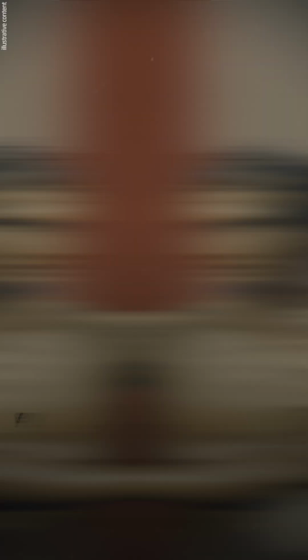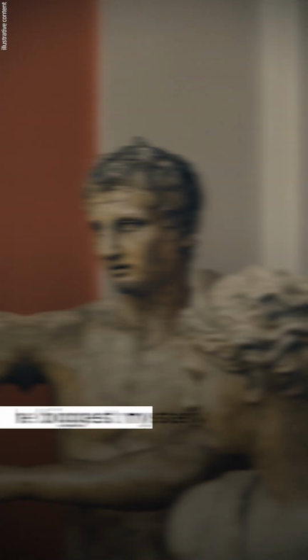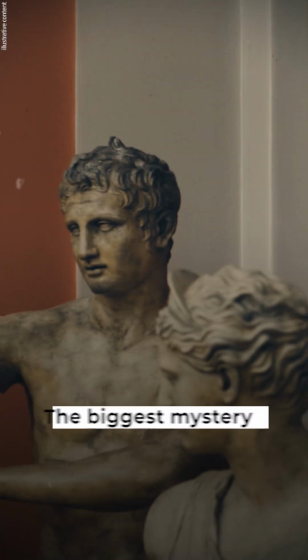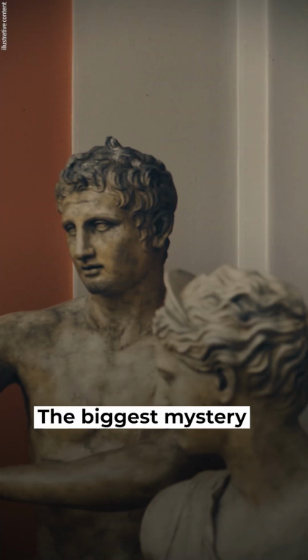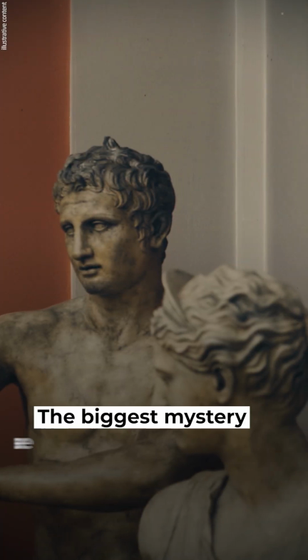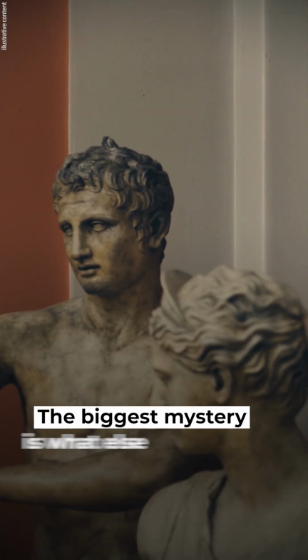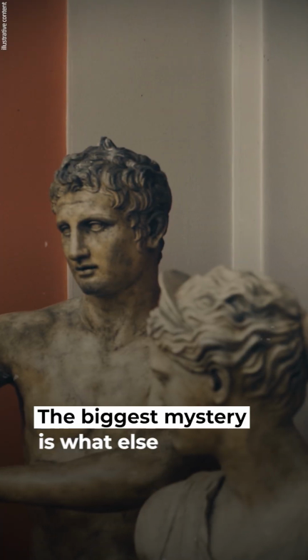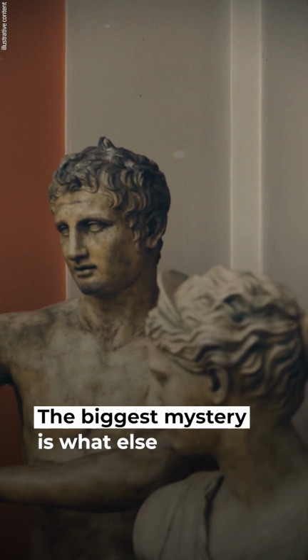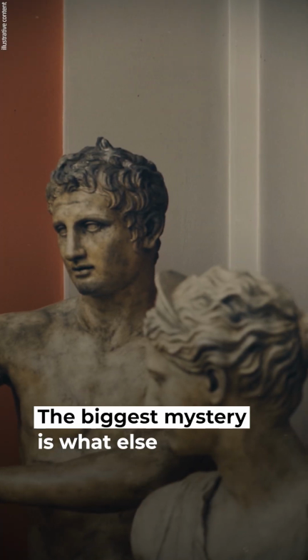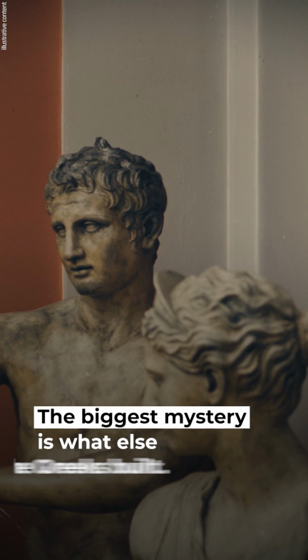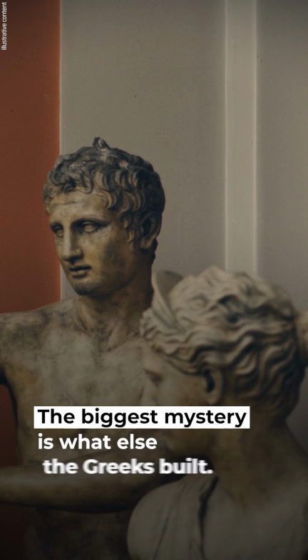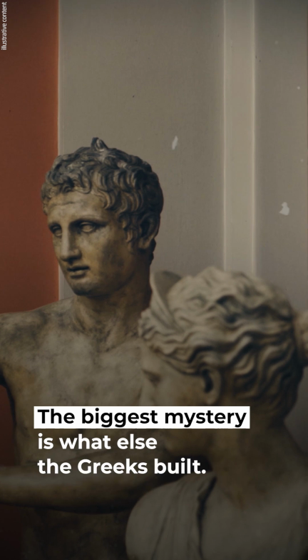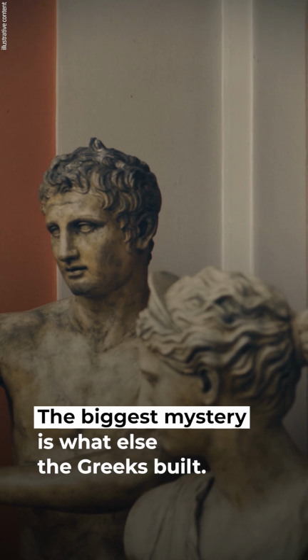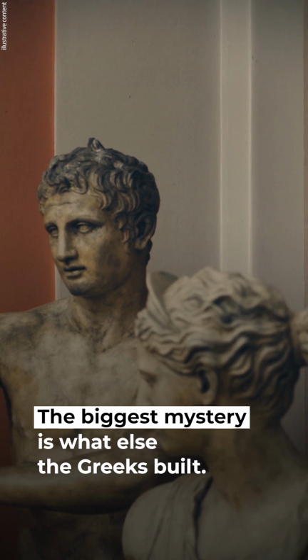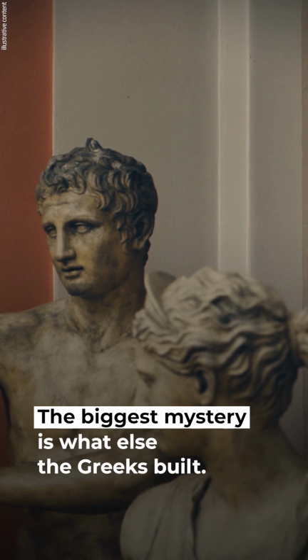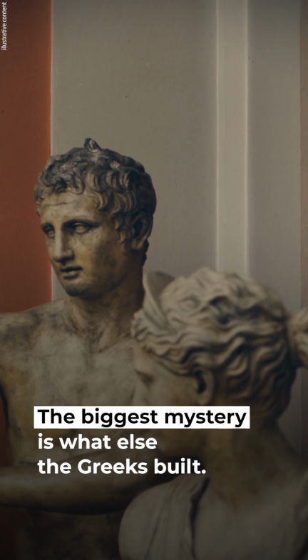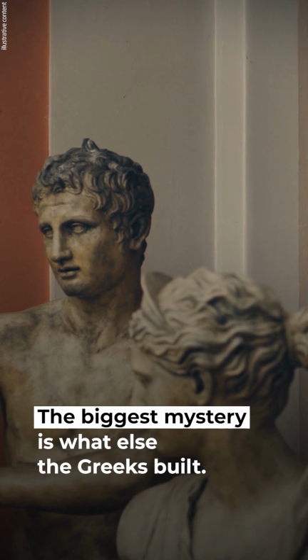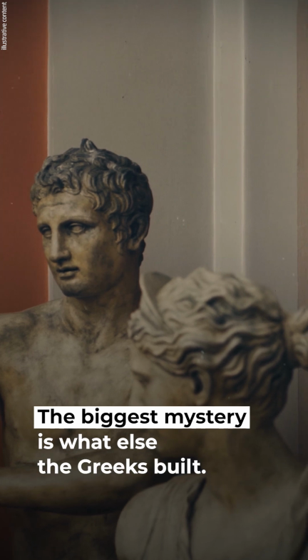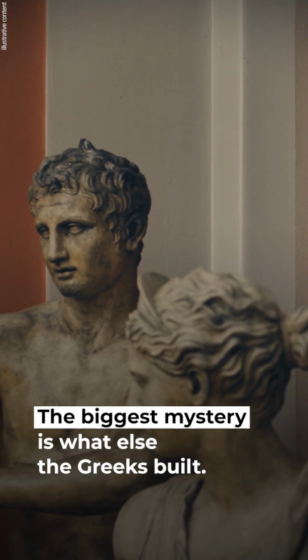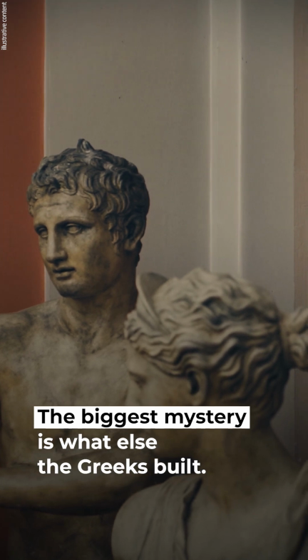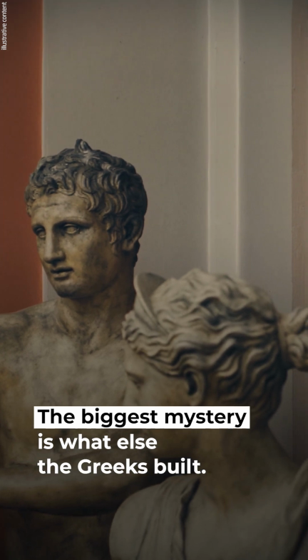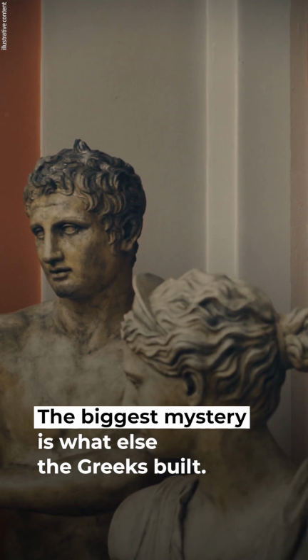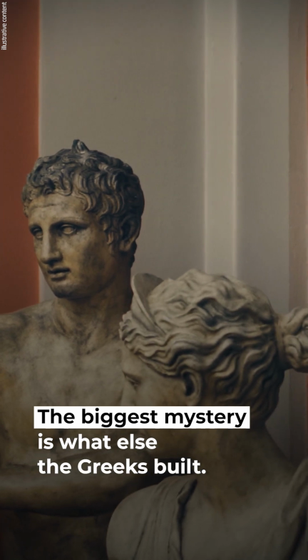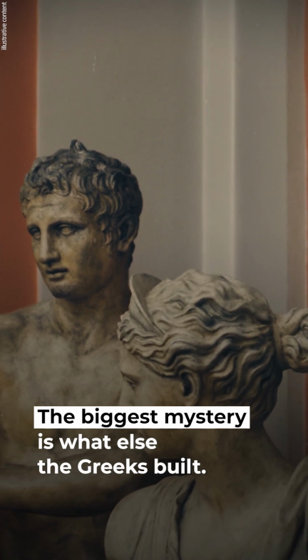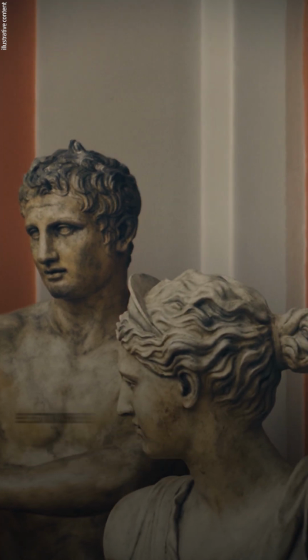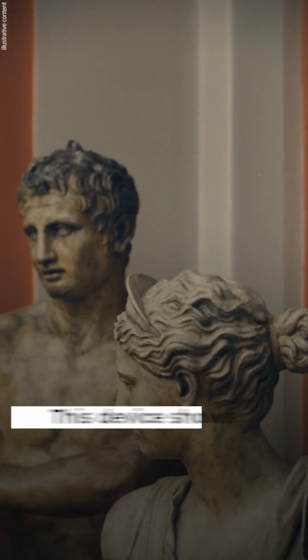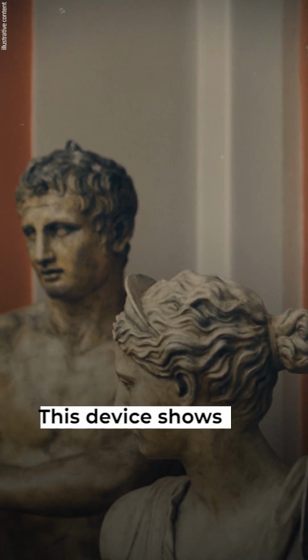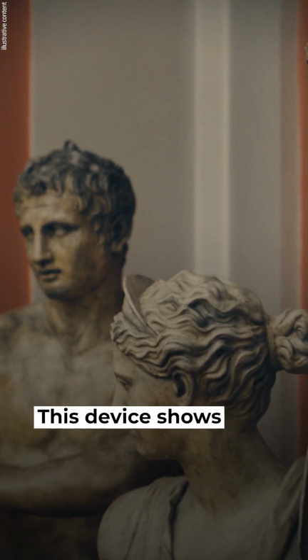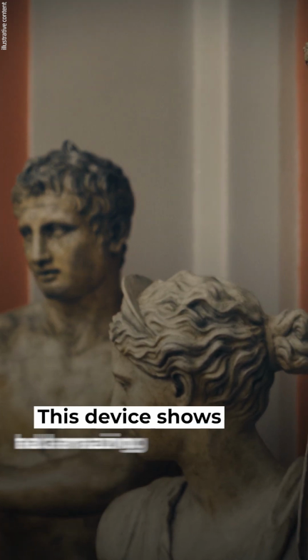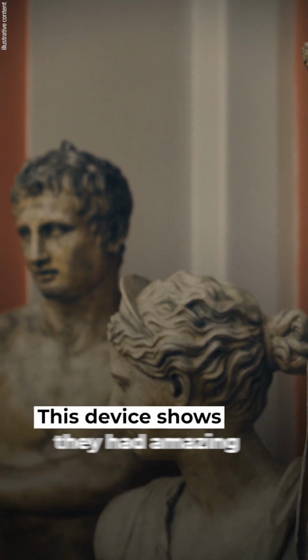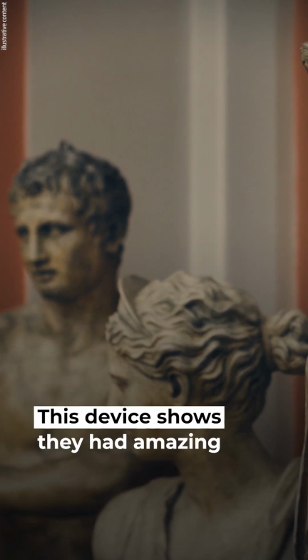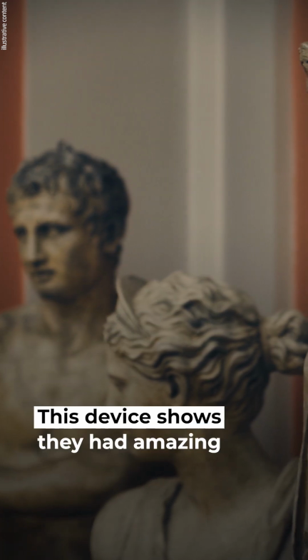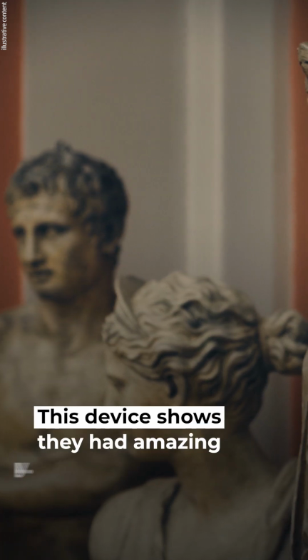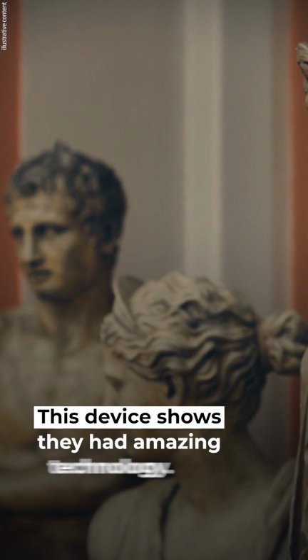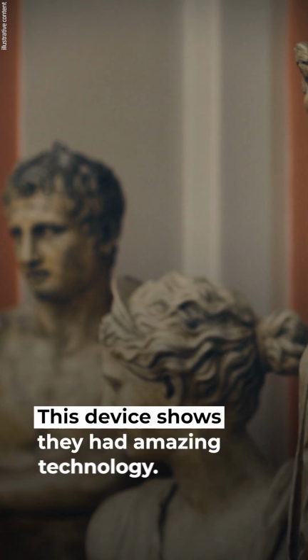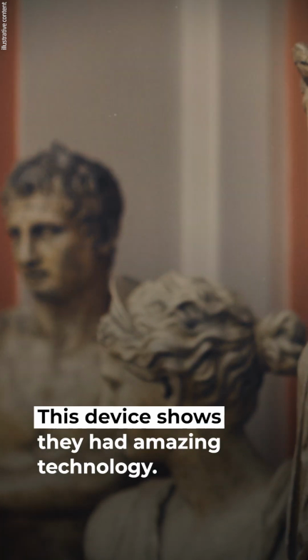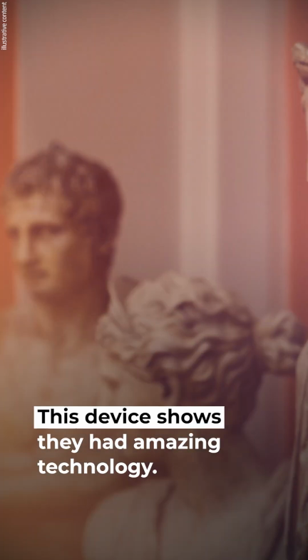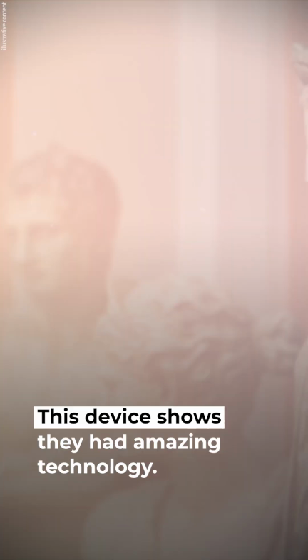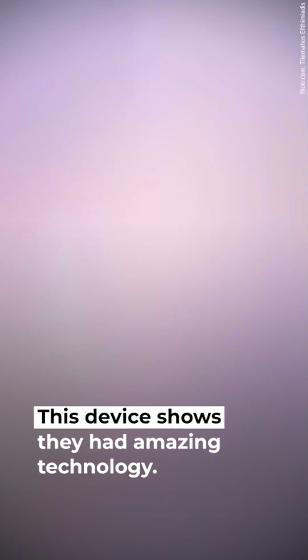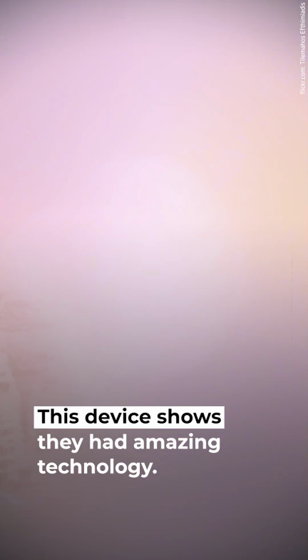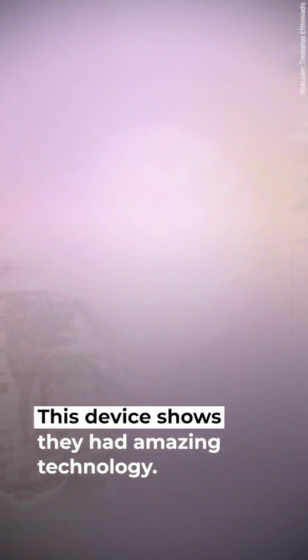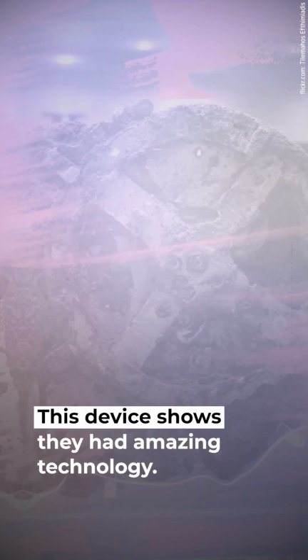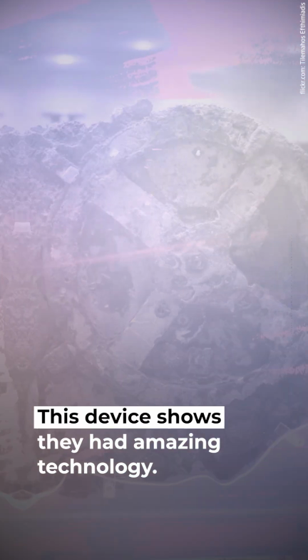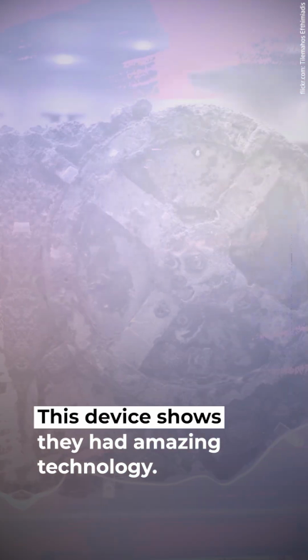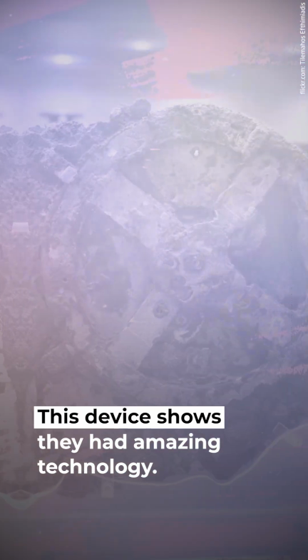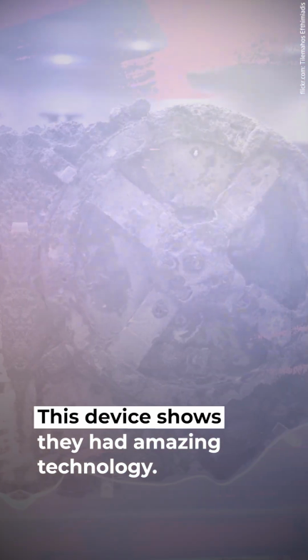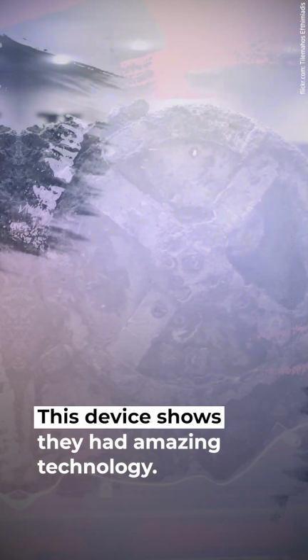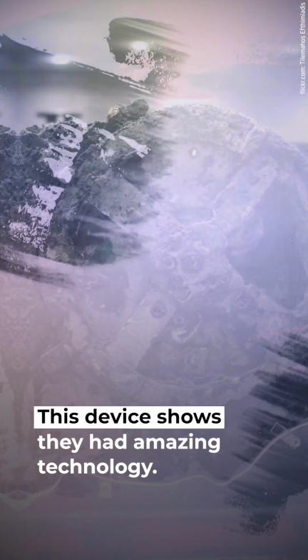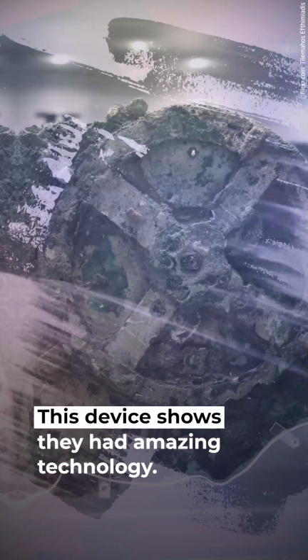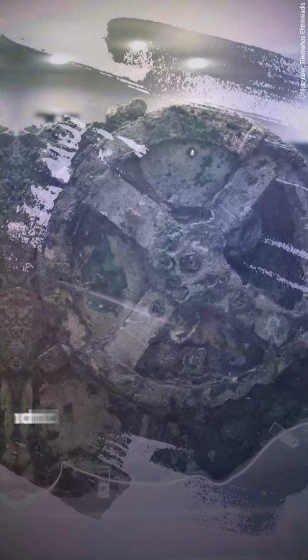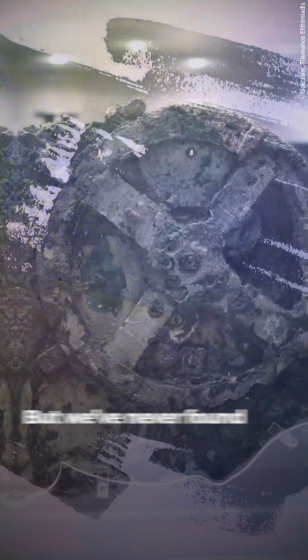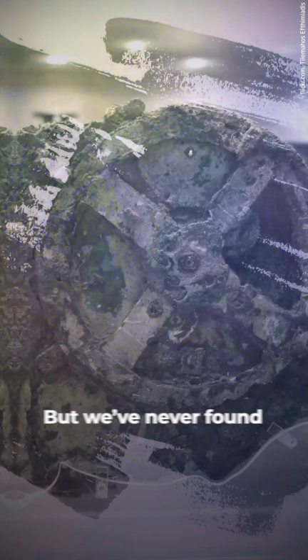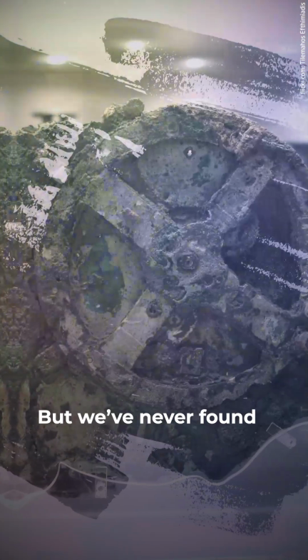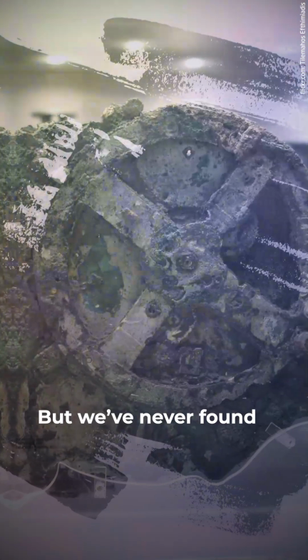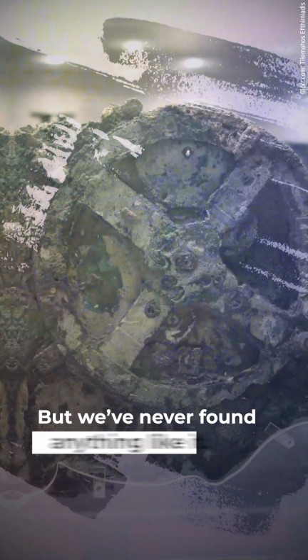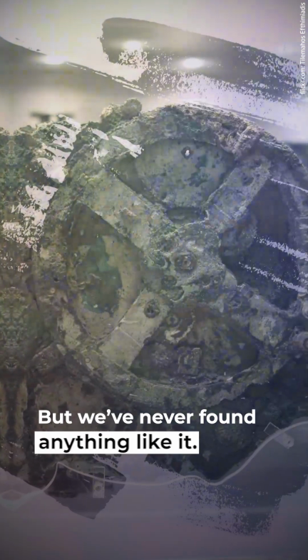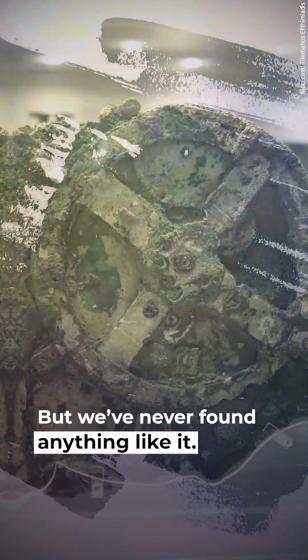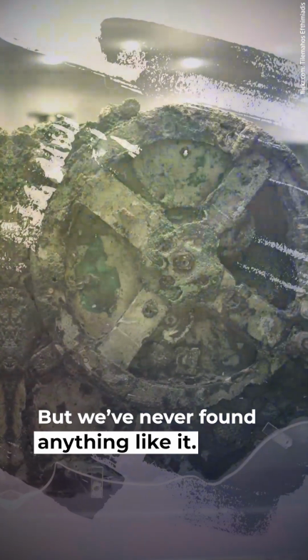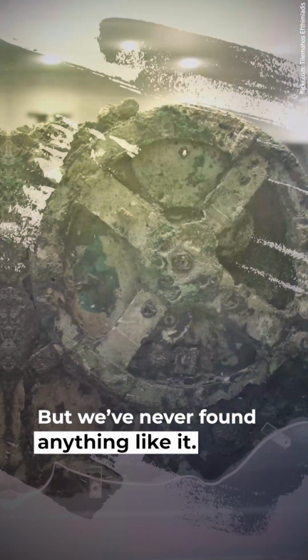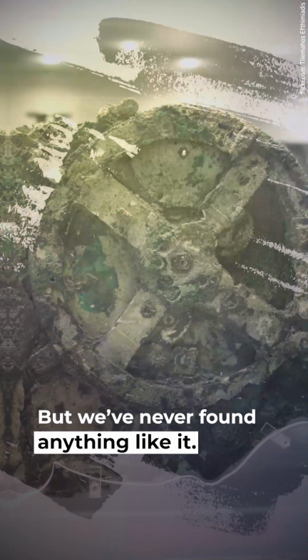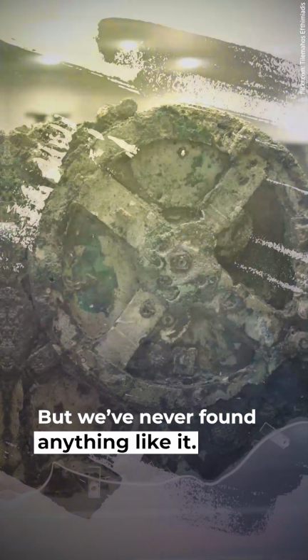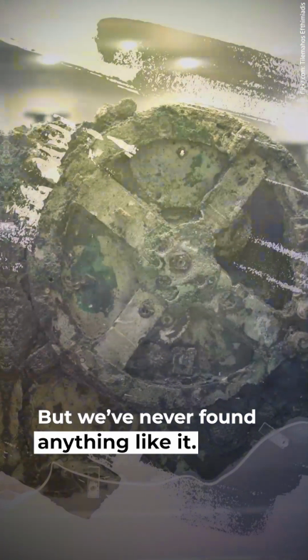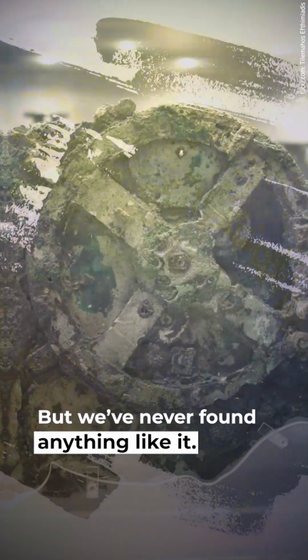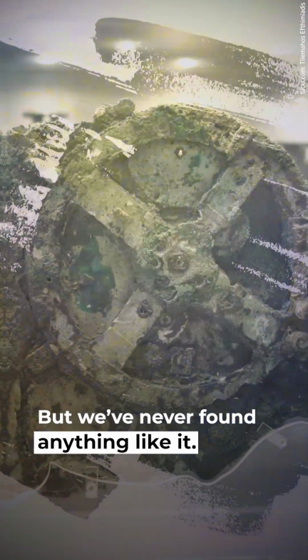The biggest mystery is what else the Greeks built. This device shows they had amazing technology, but we've never found anything like it.